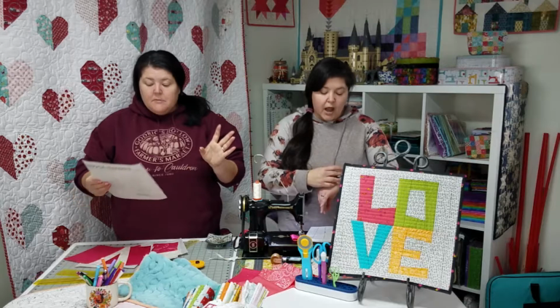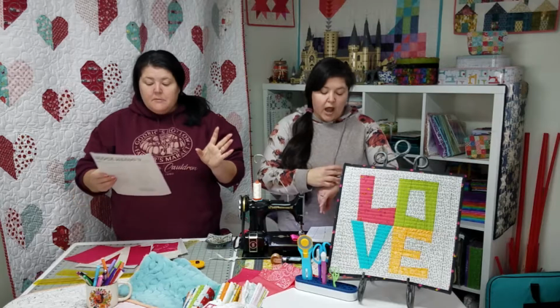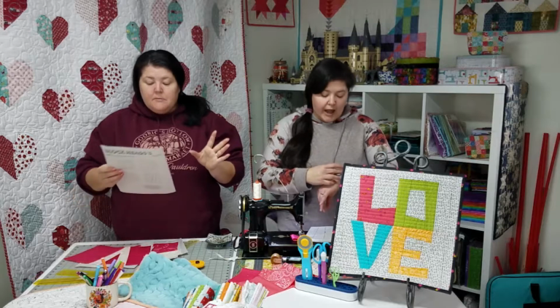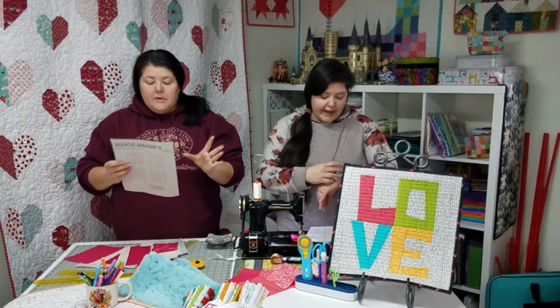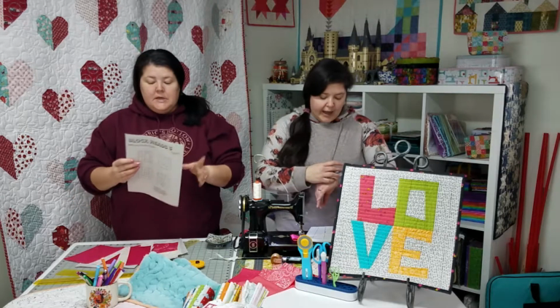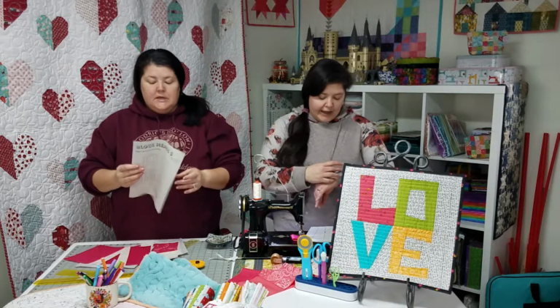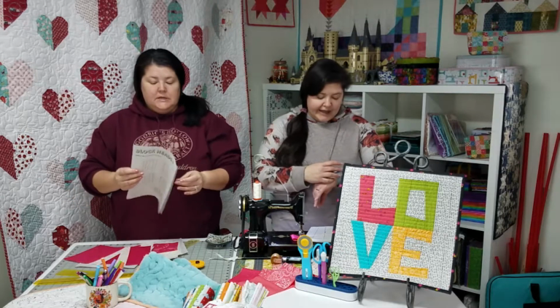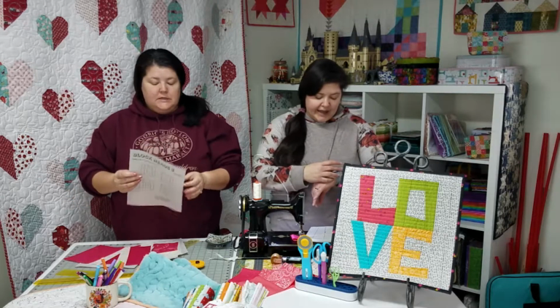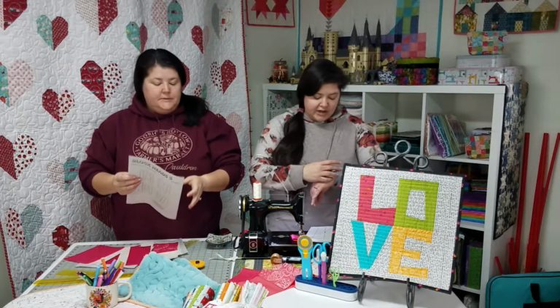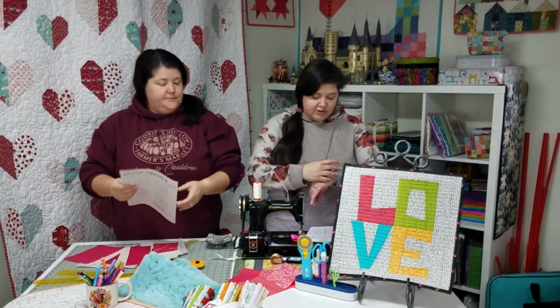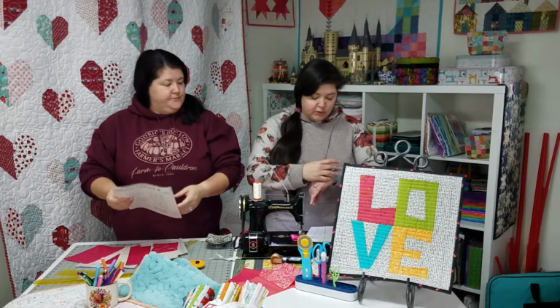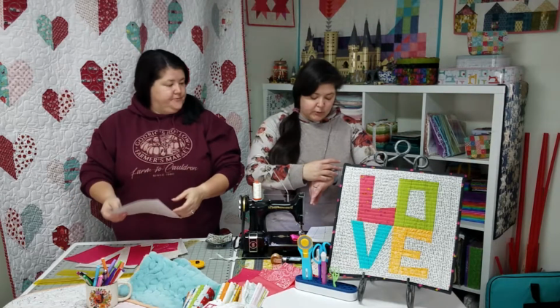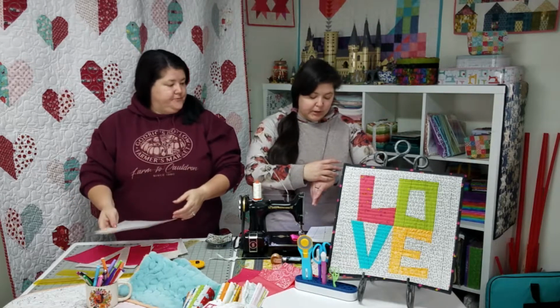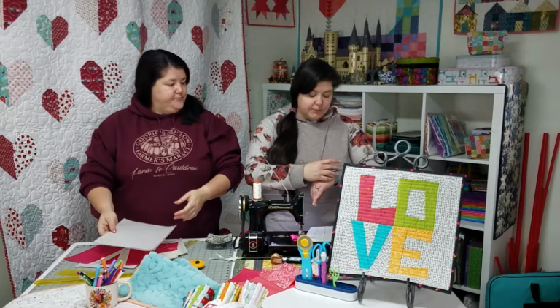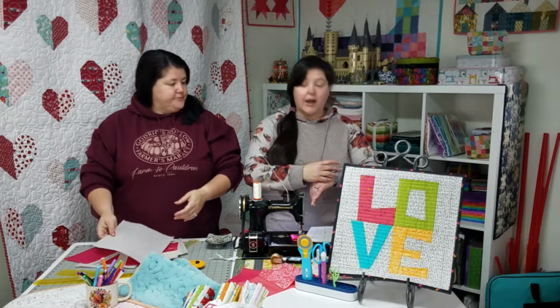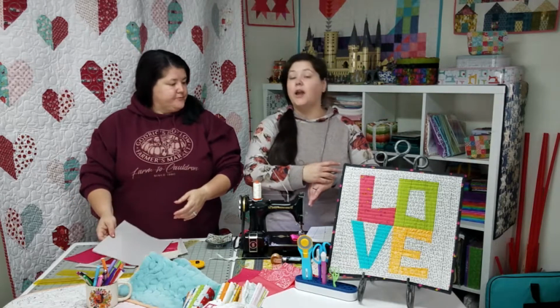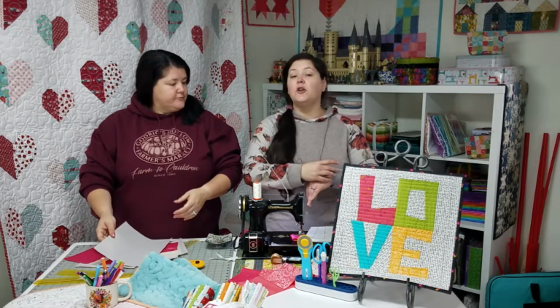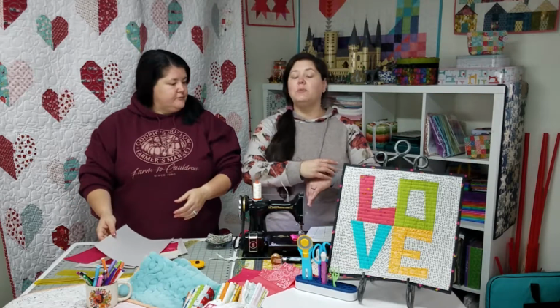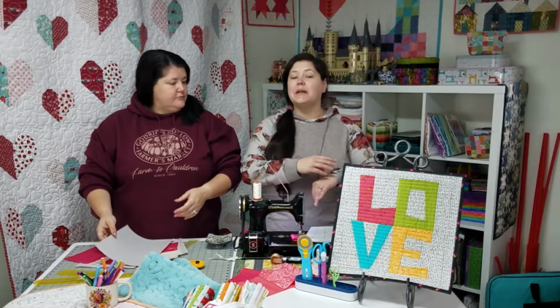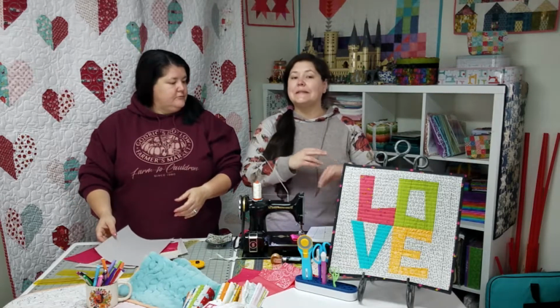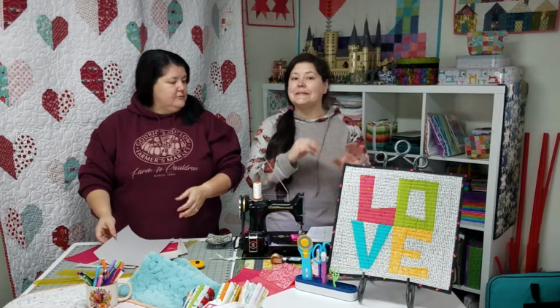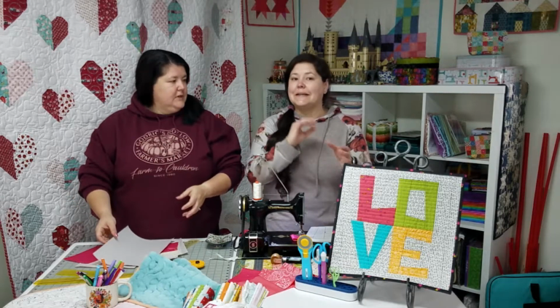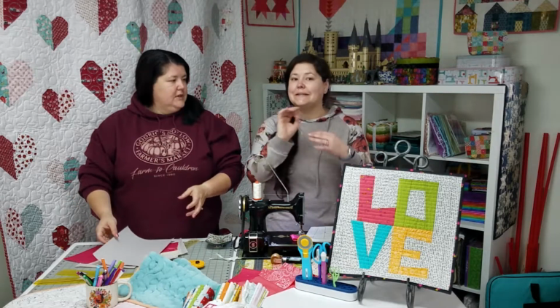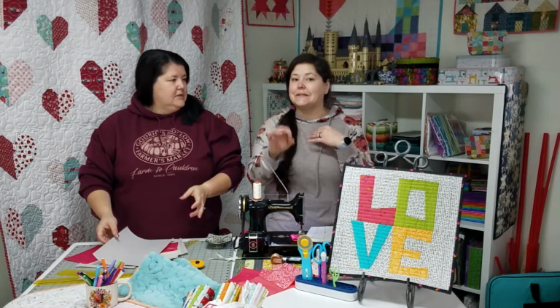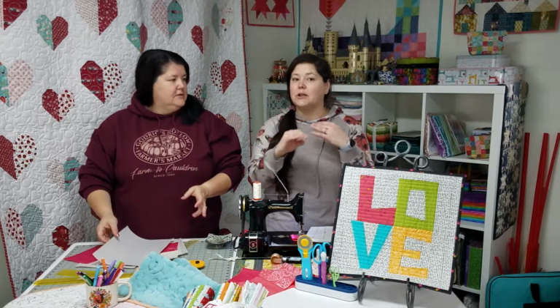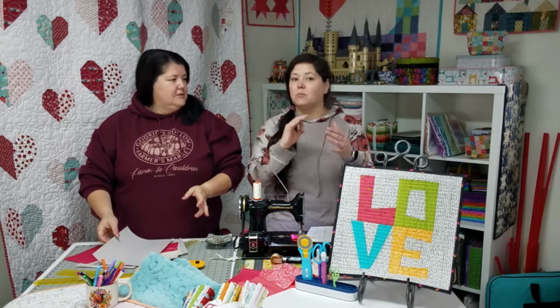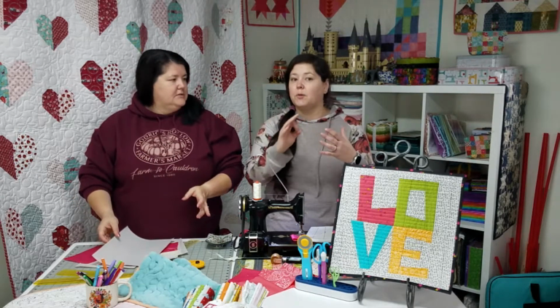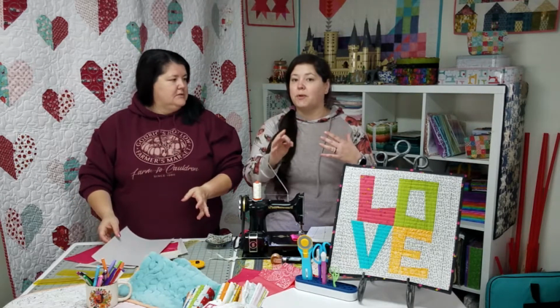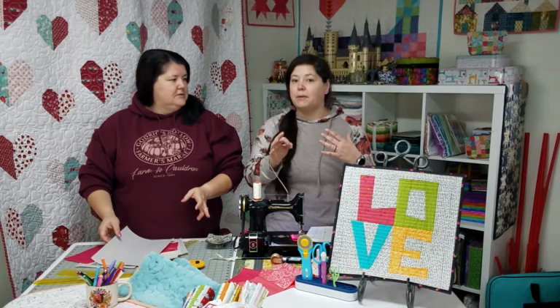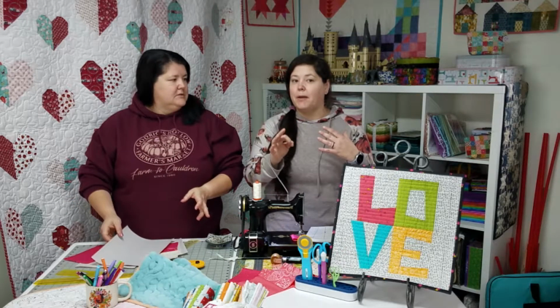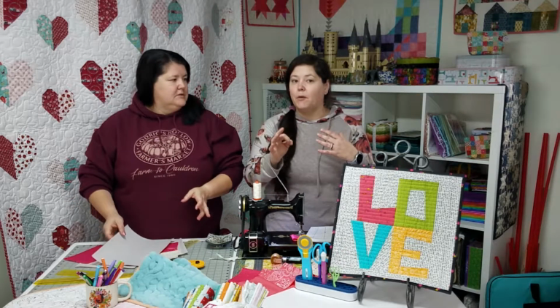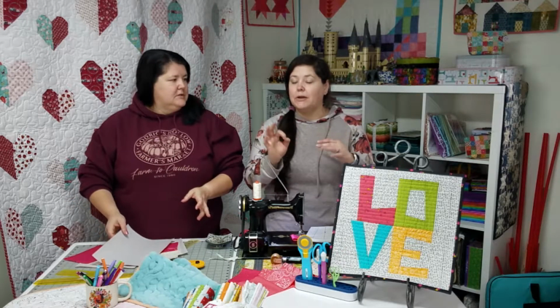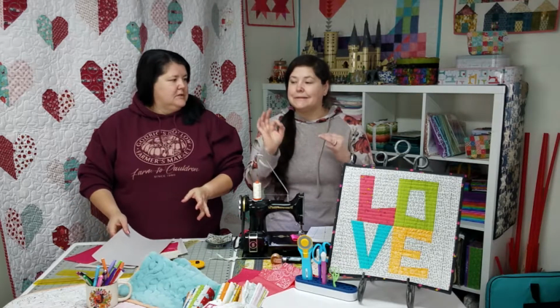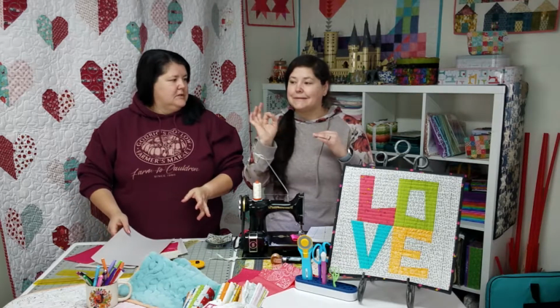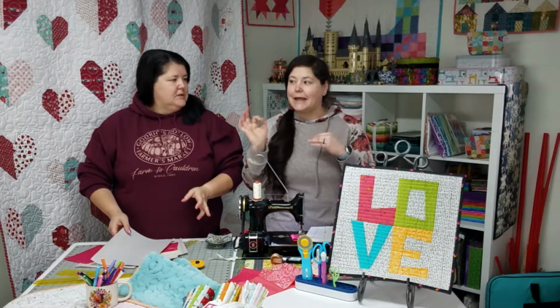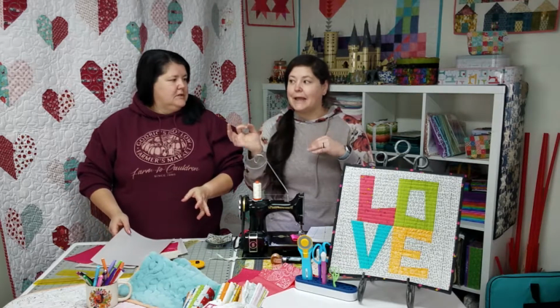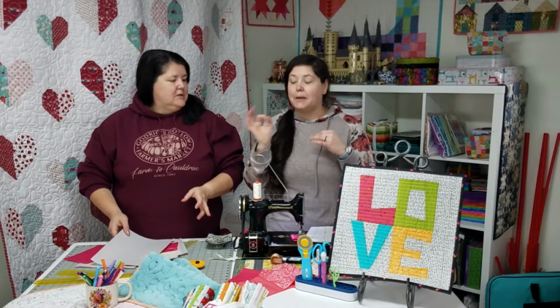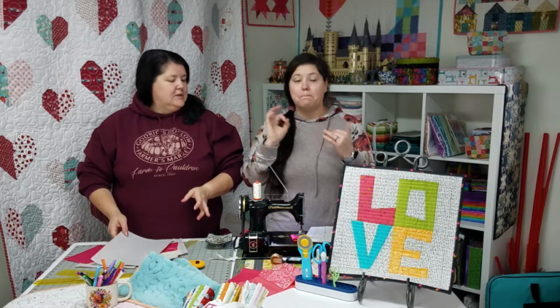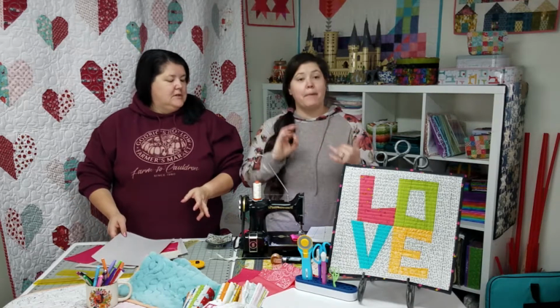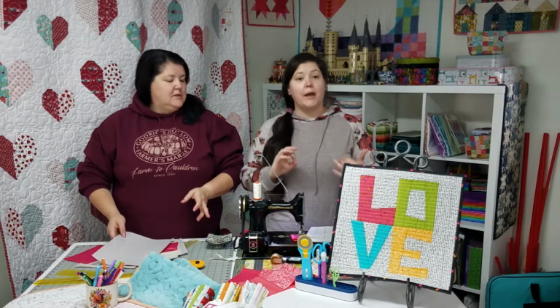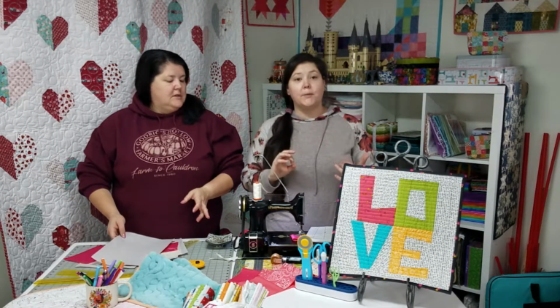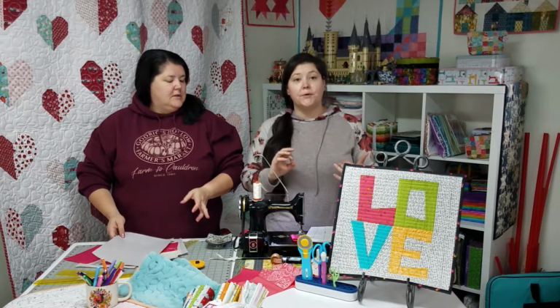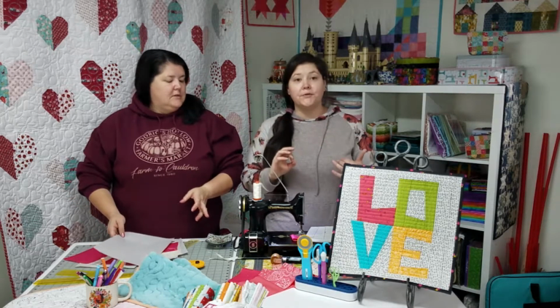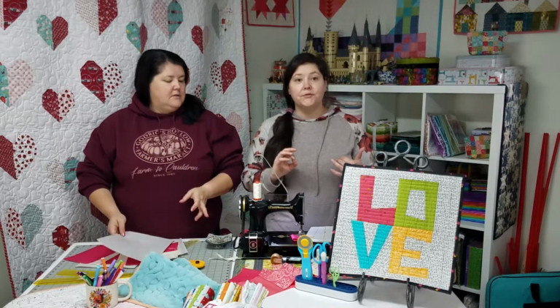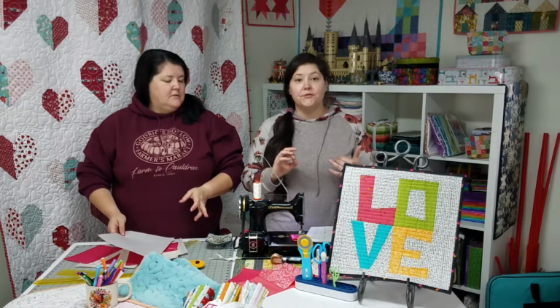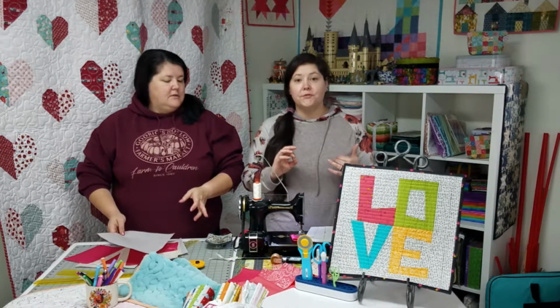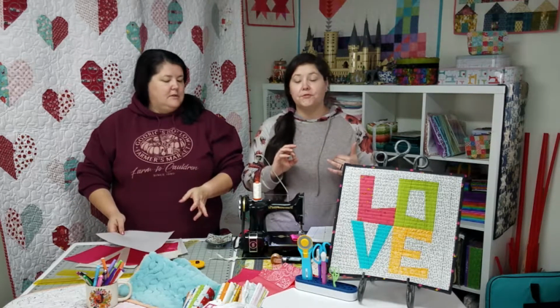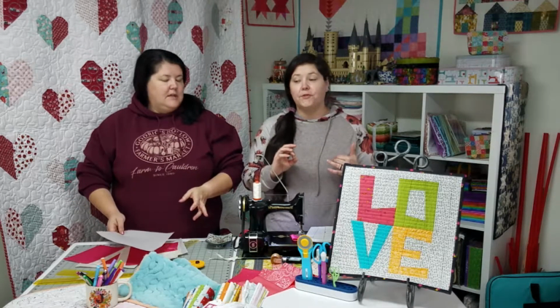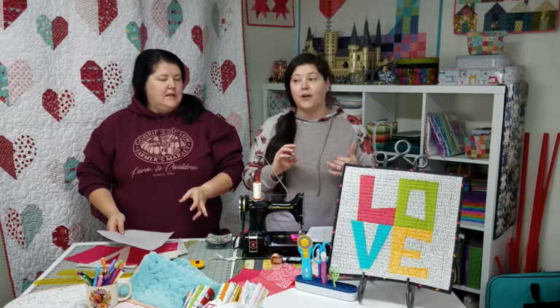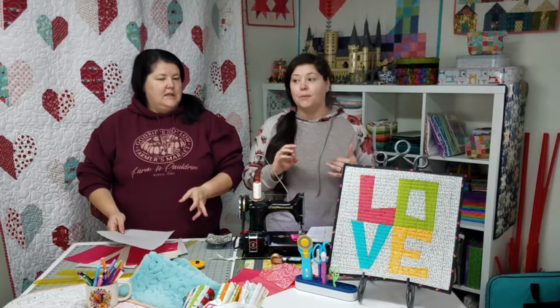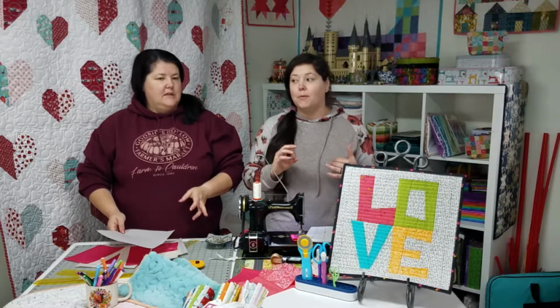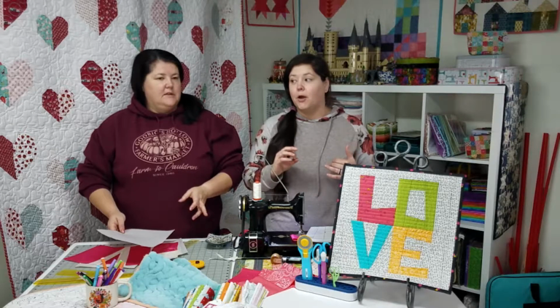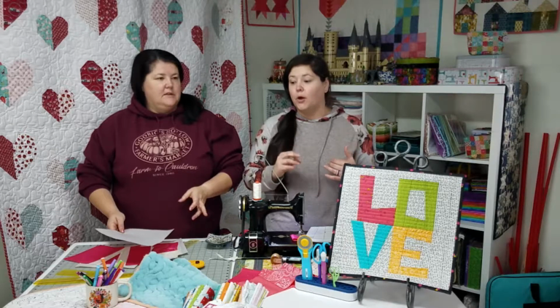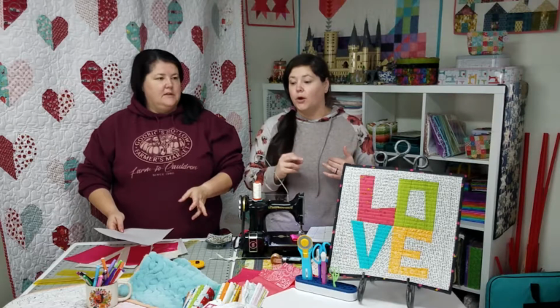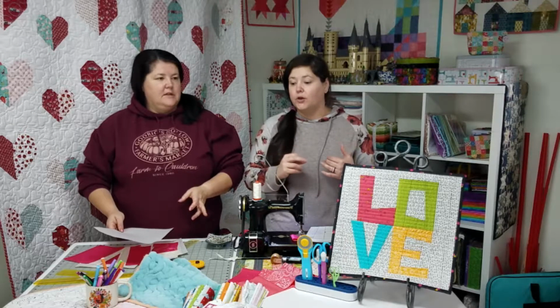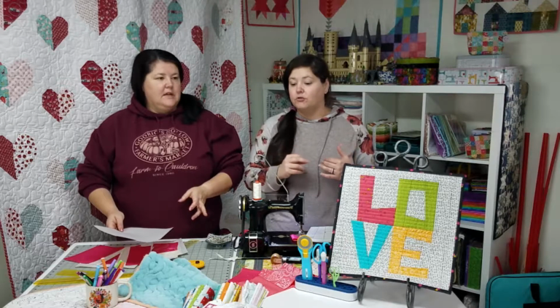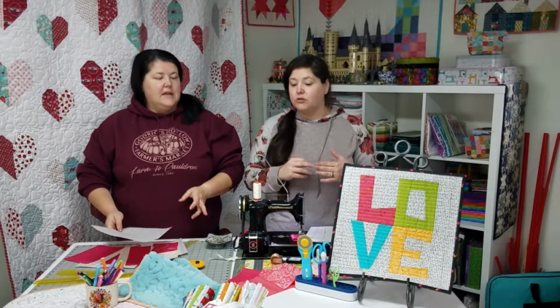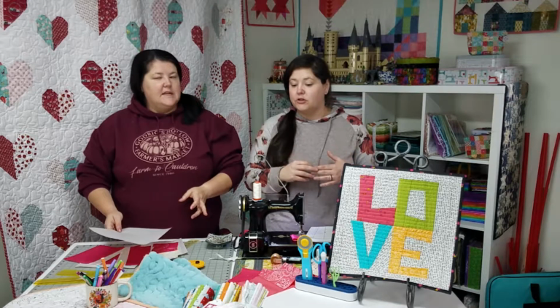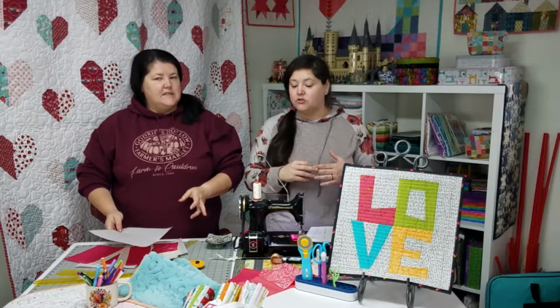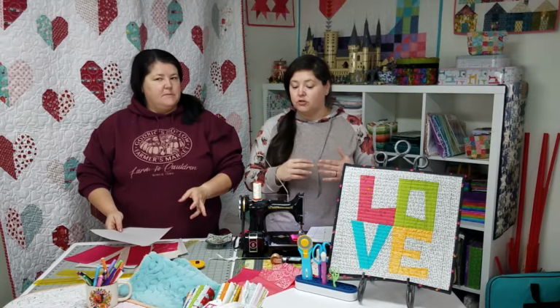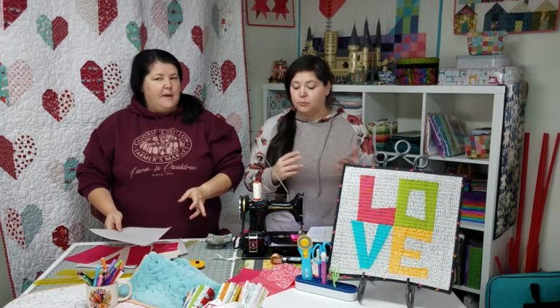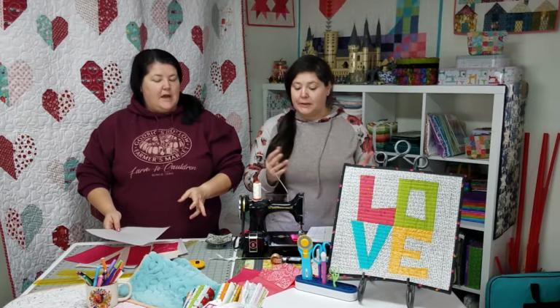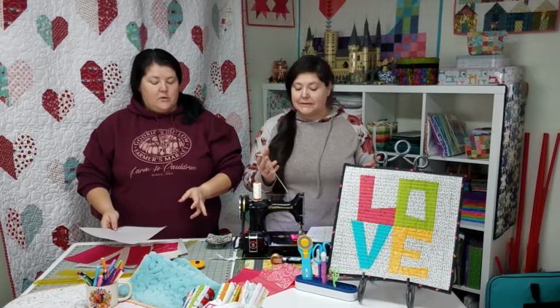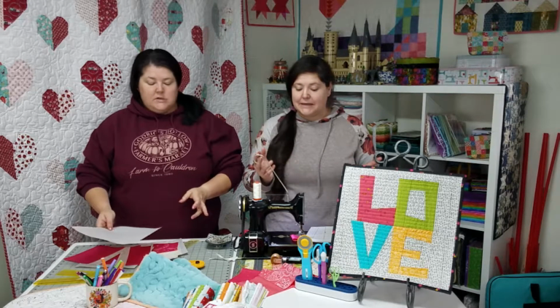I can't do it when I'm tired because it takes a little more brain power. It's slightly backwards from our traditional piecing, but it's not hard.